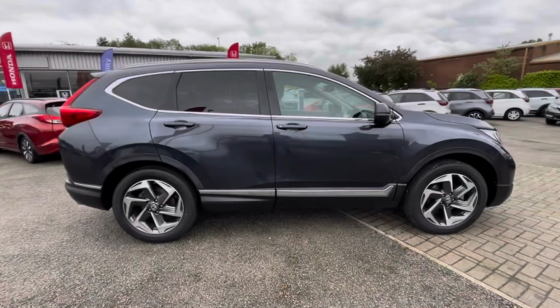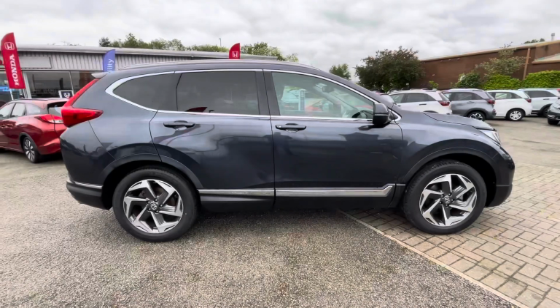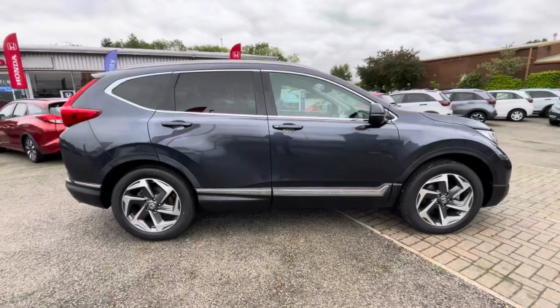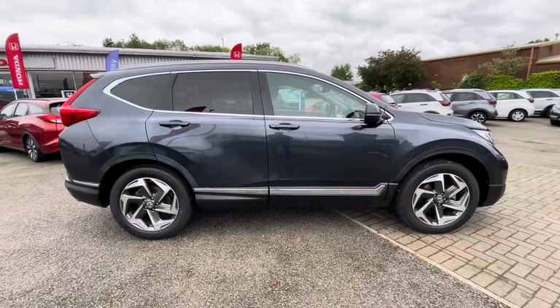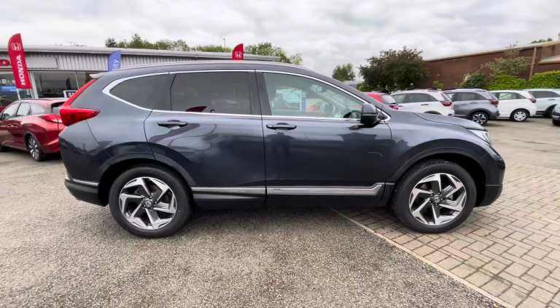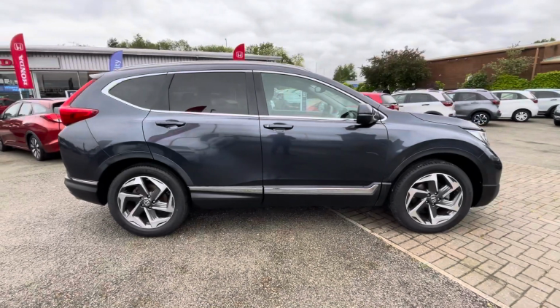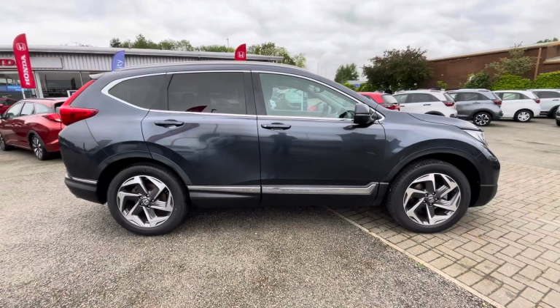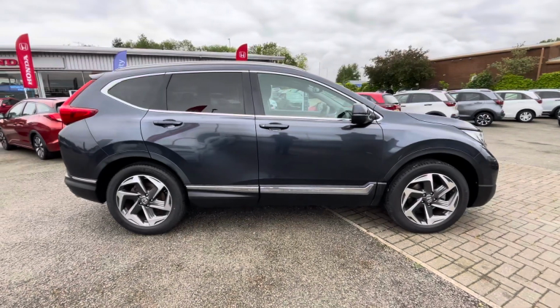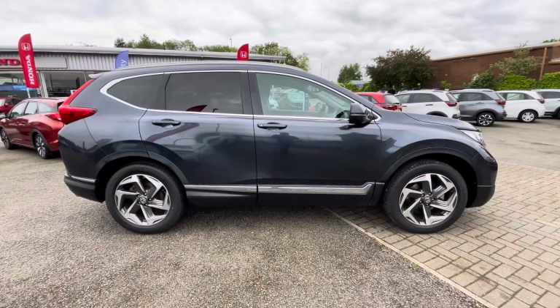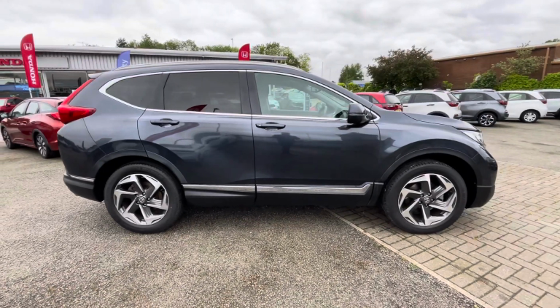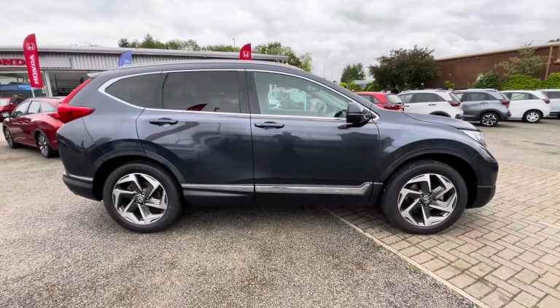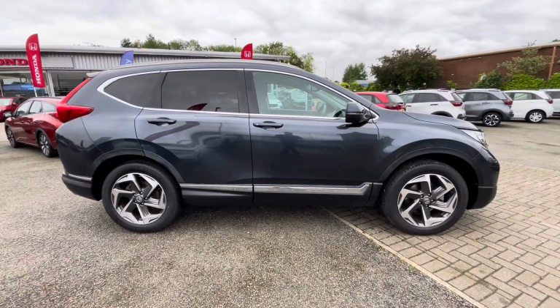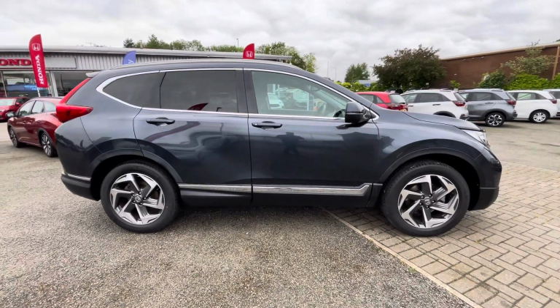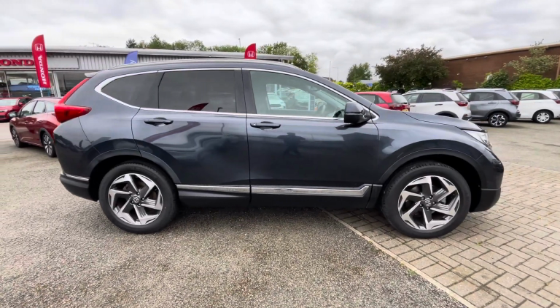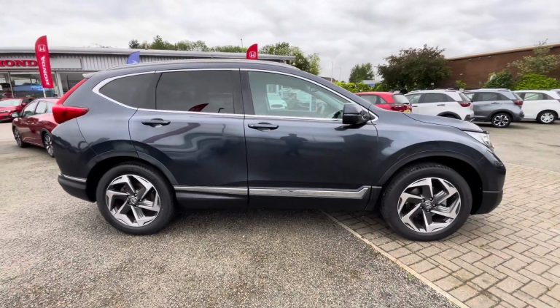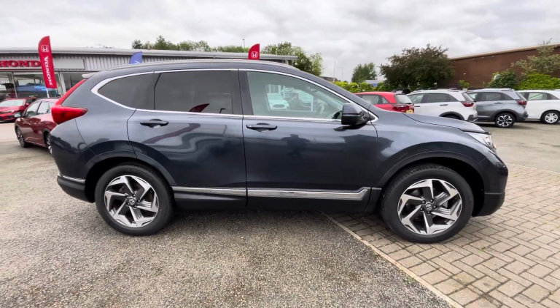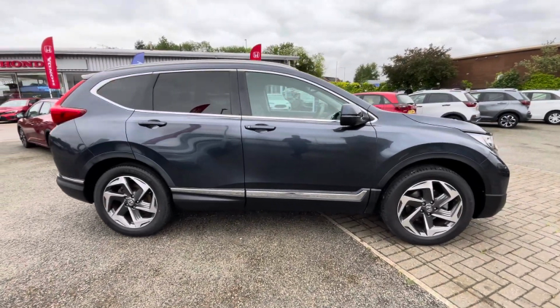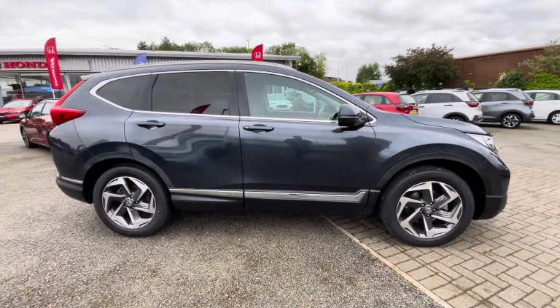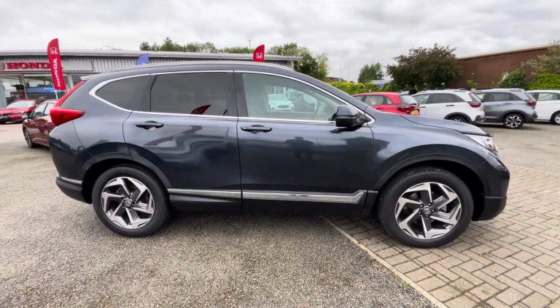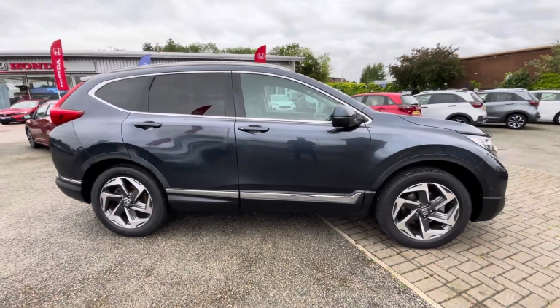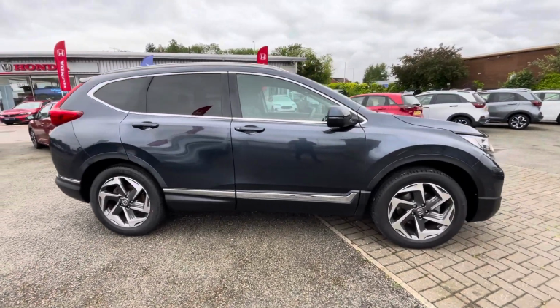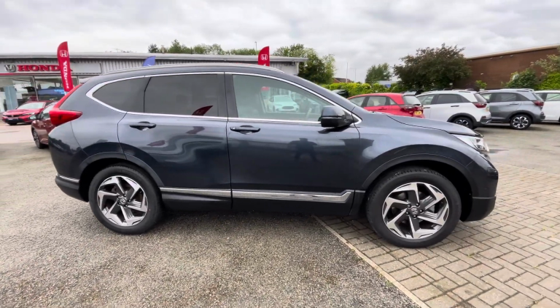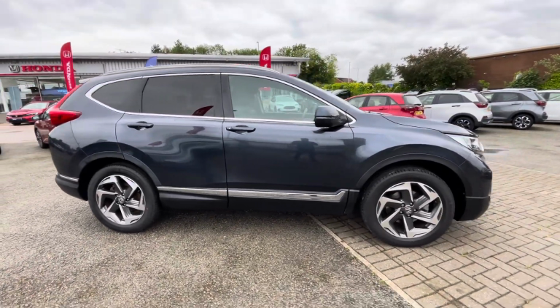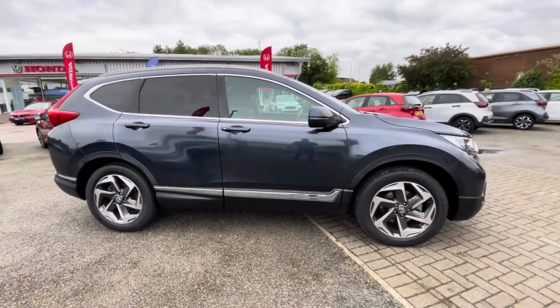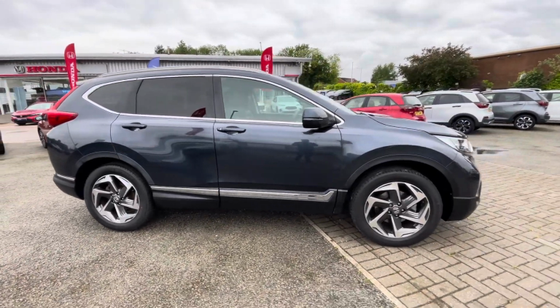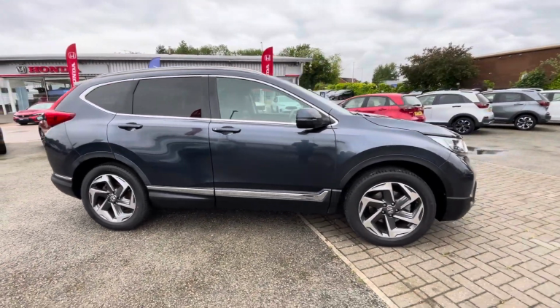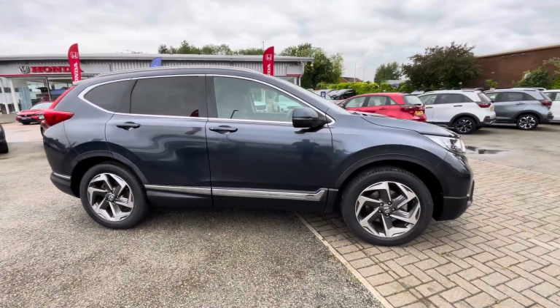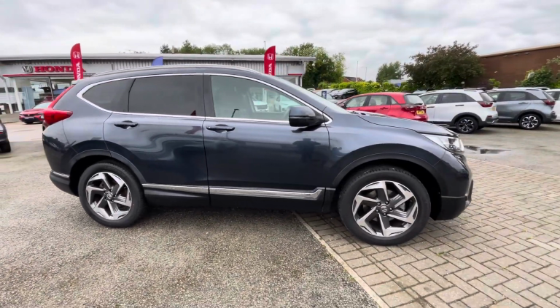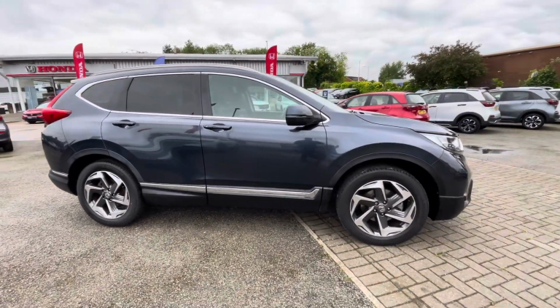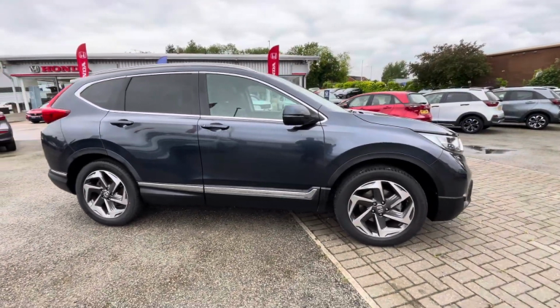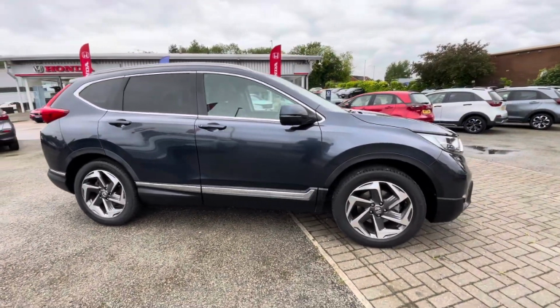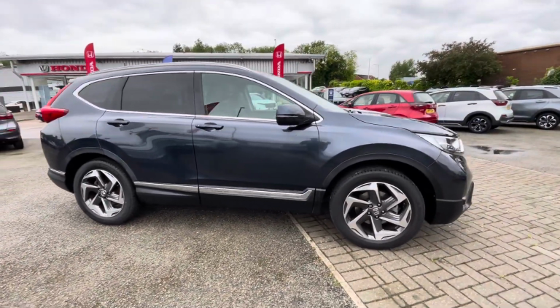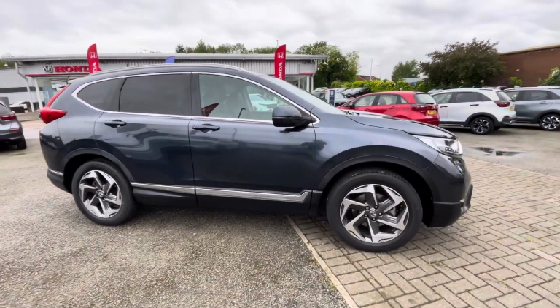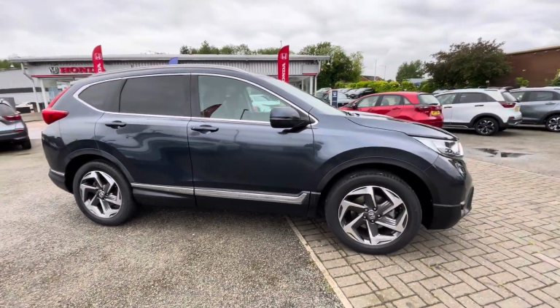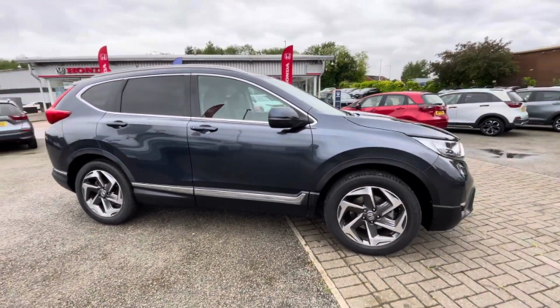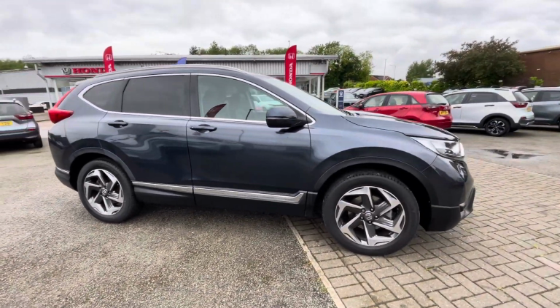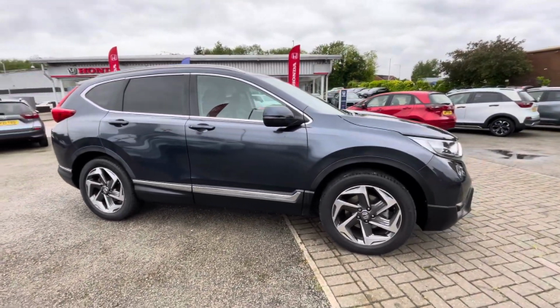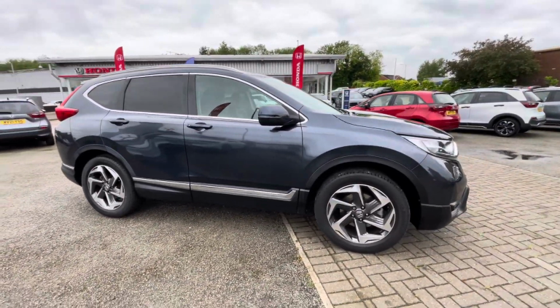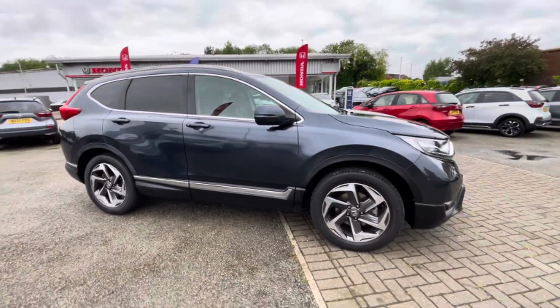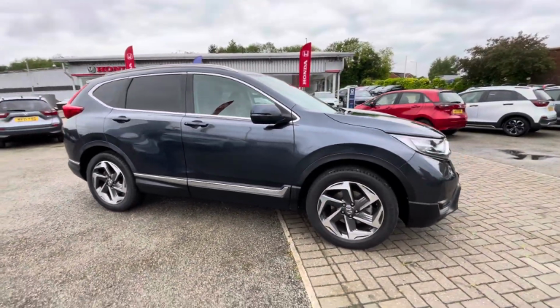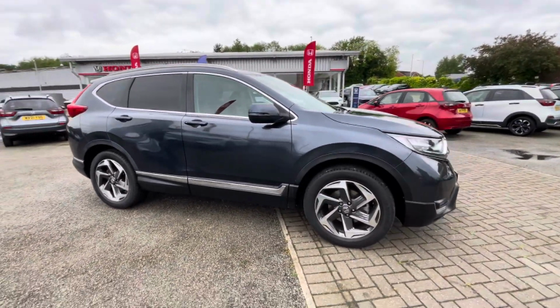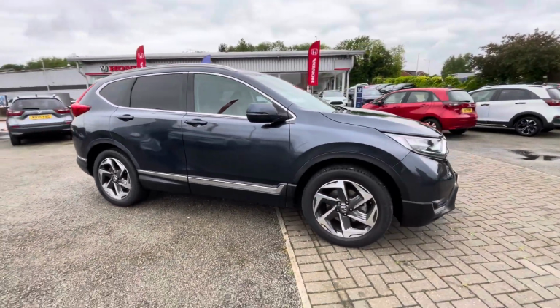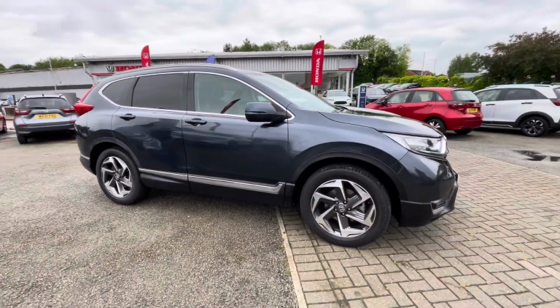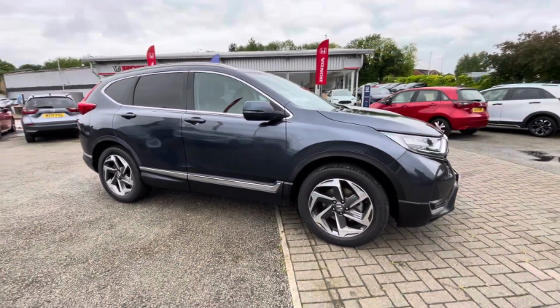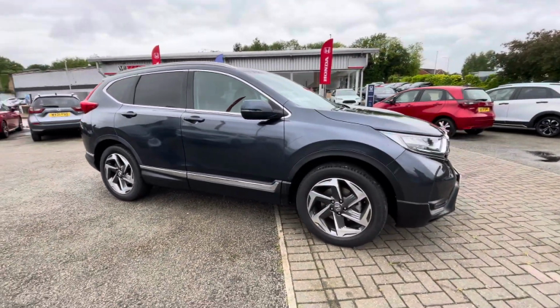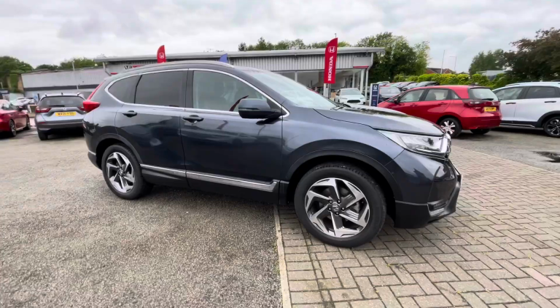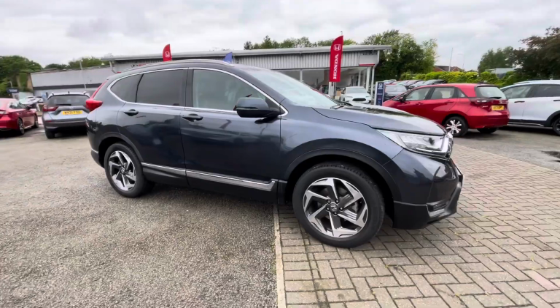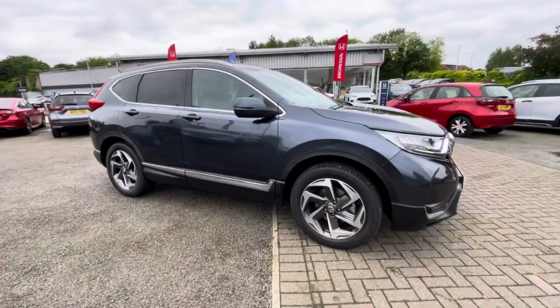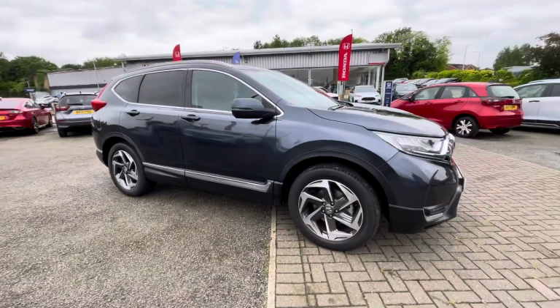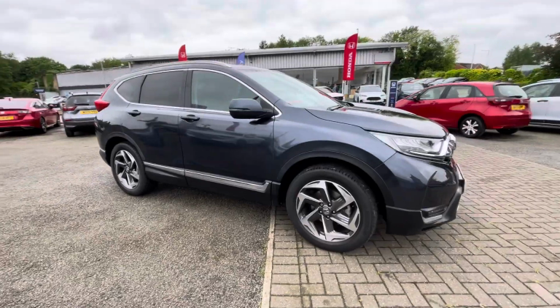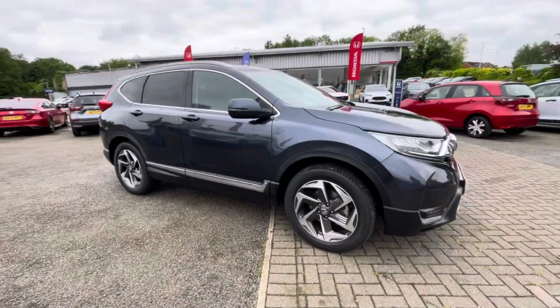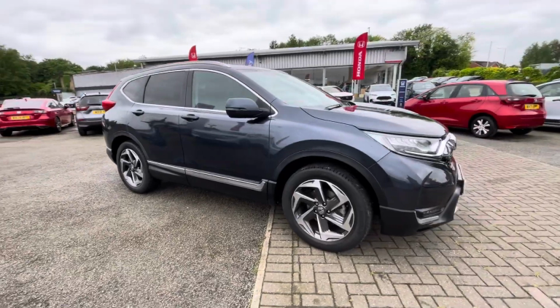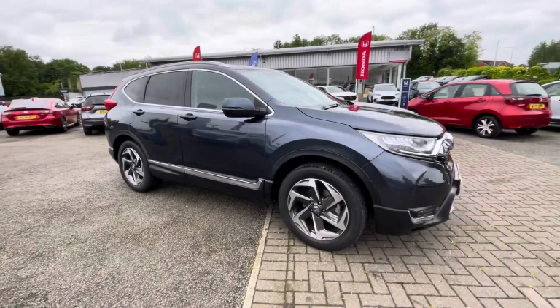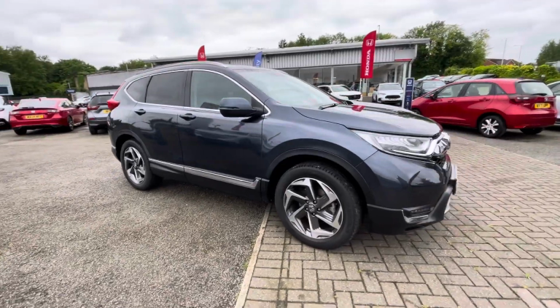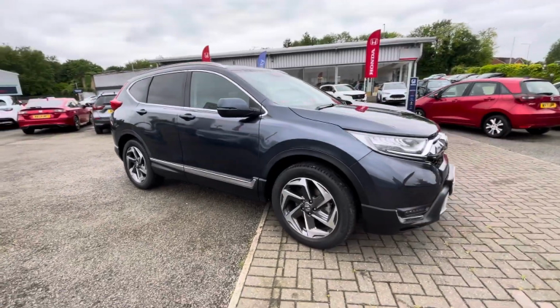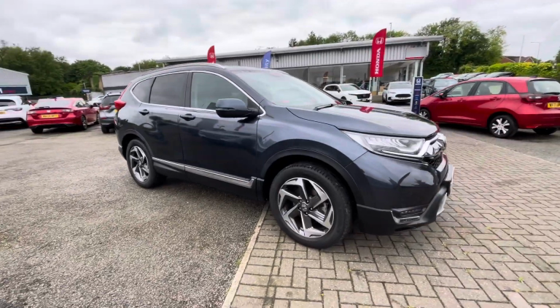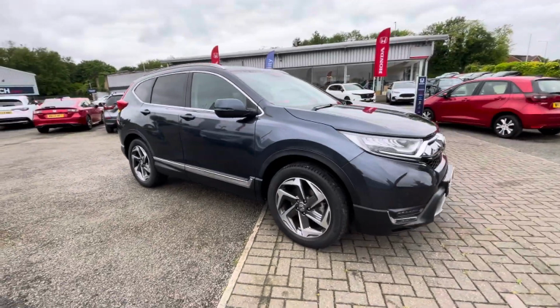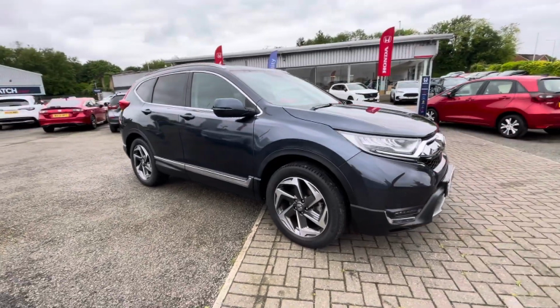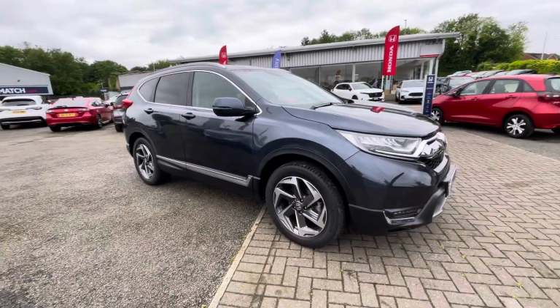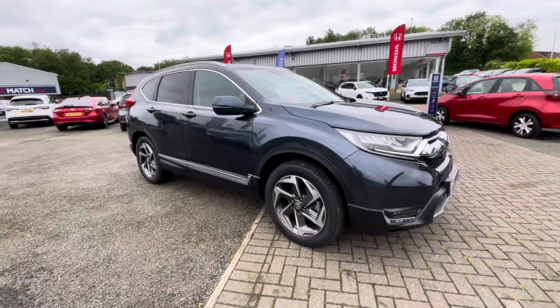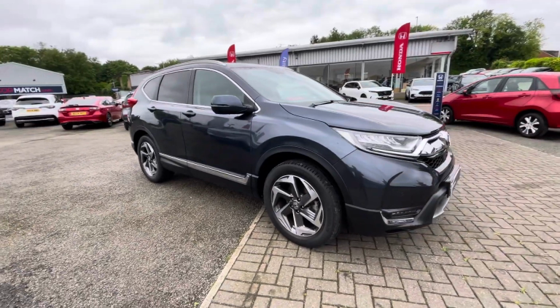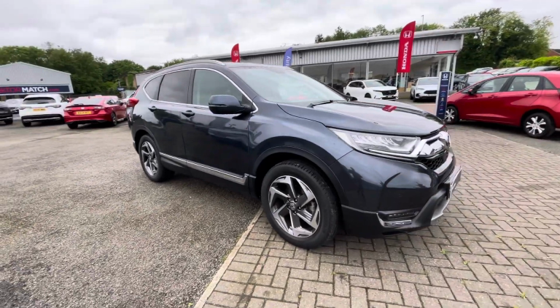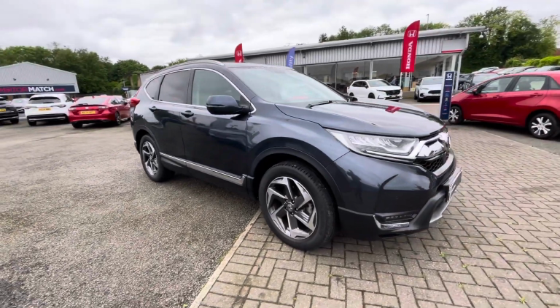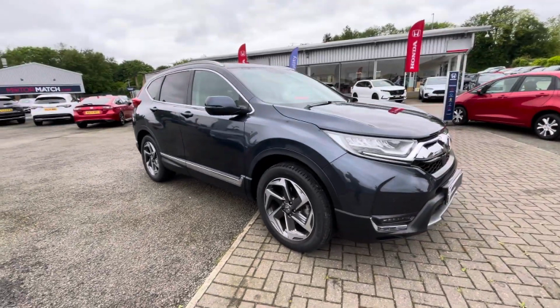For more information on this vehicle or to book a test drive, feel free to call on 01204 827 906.